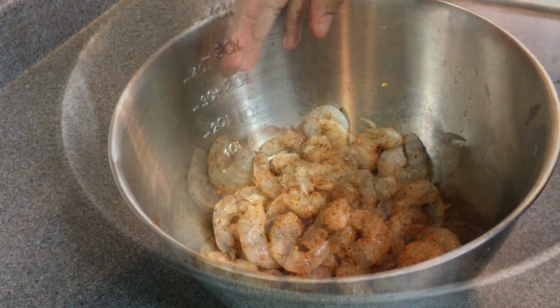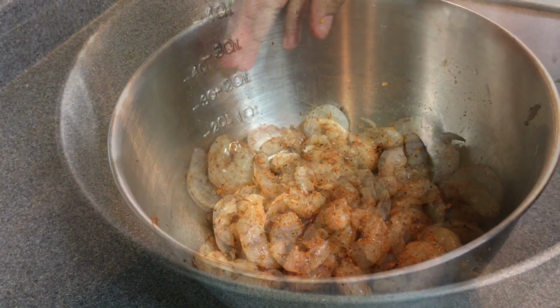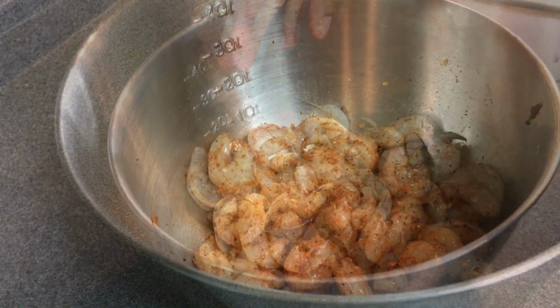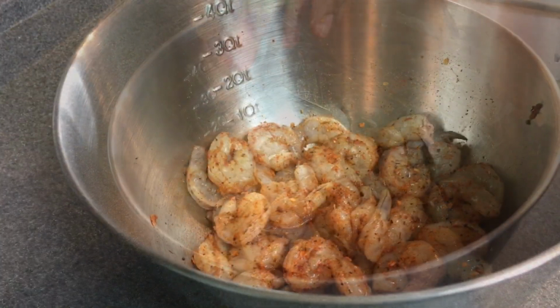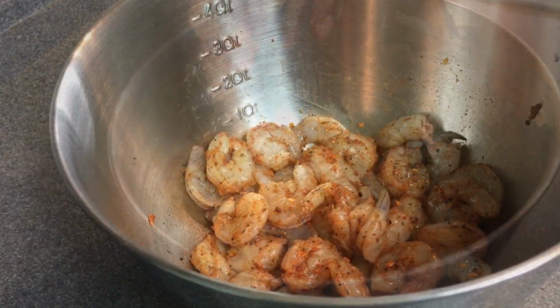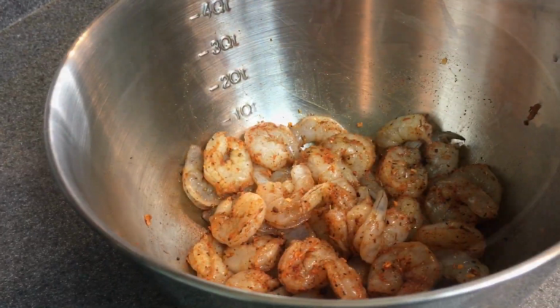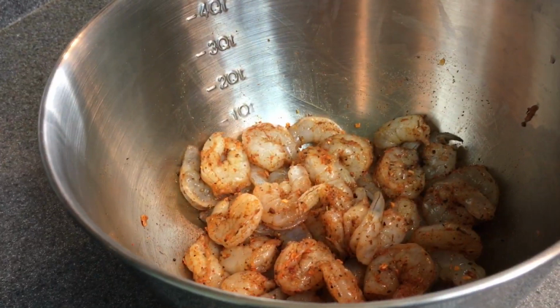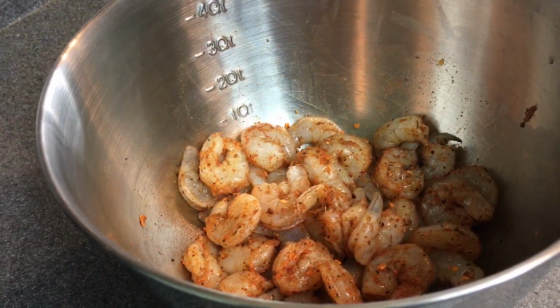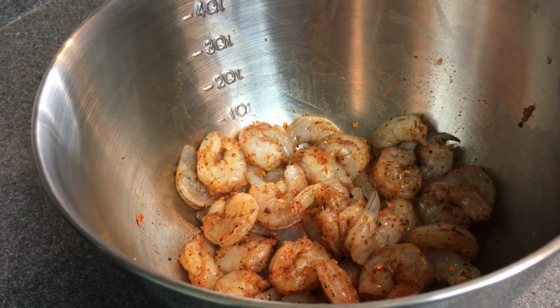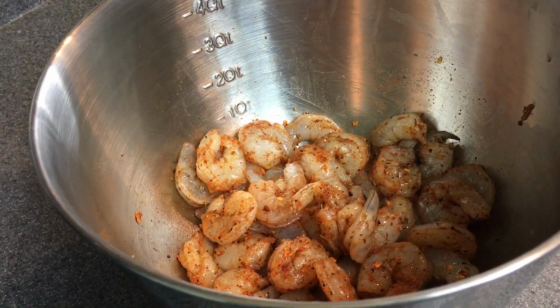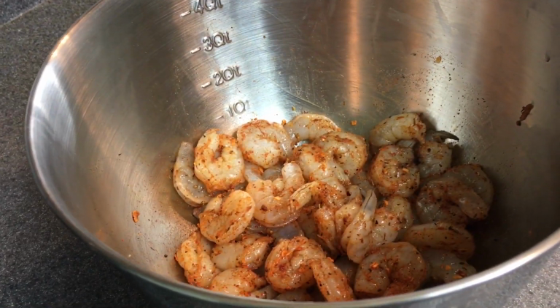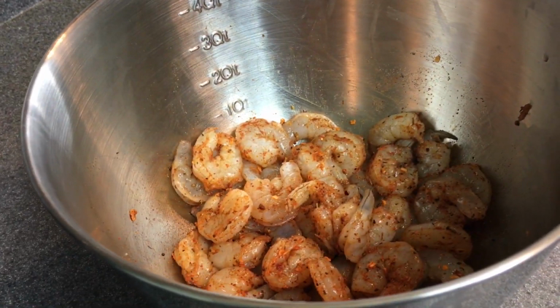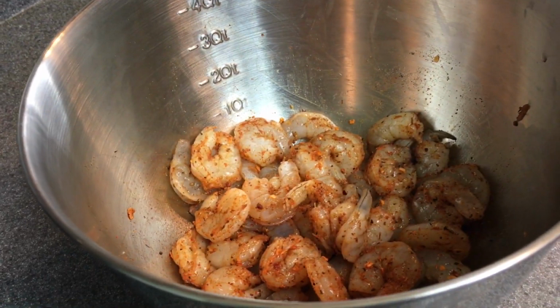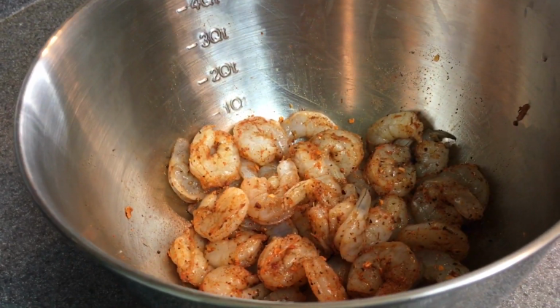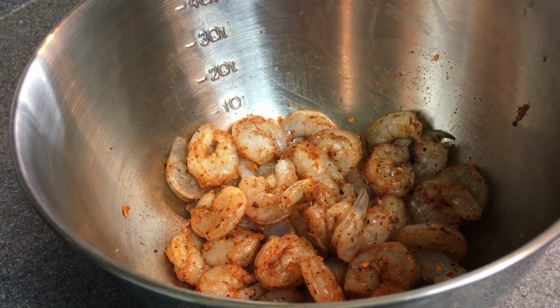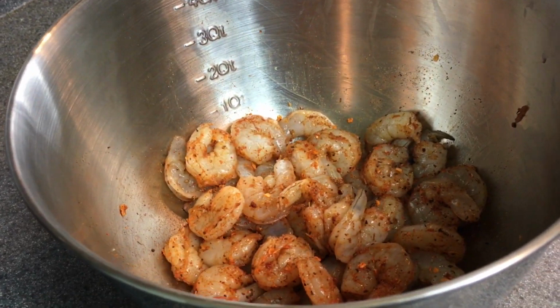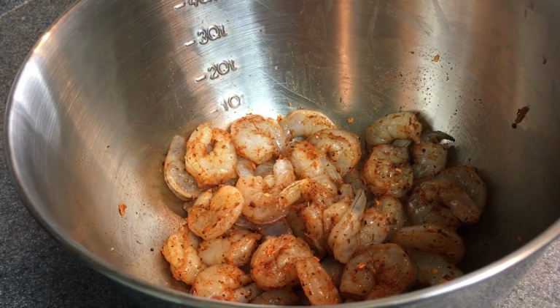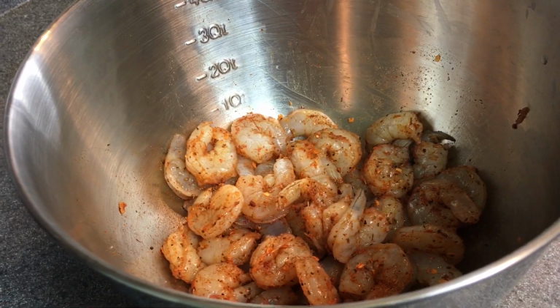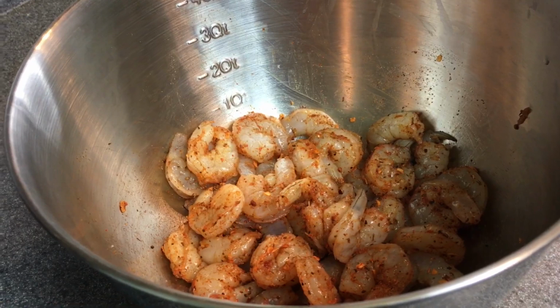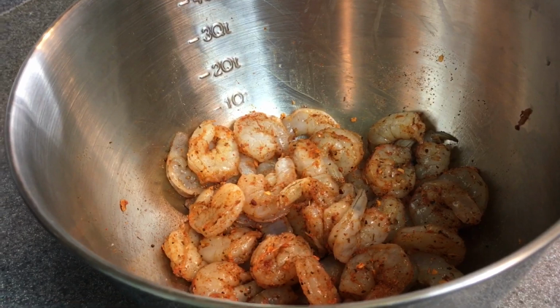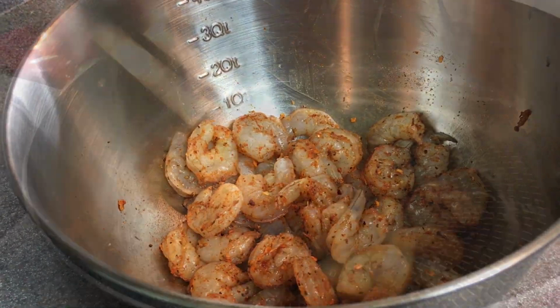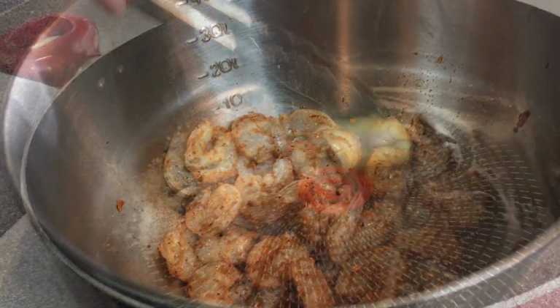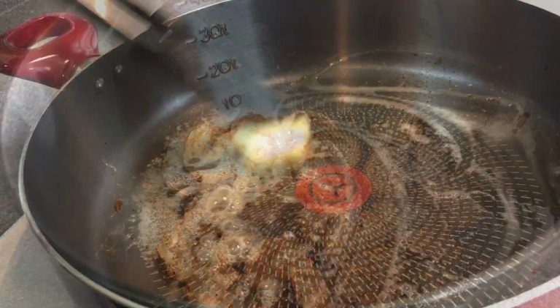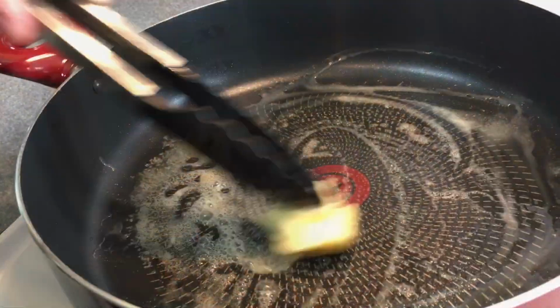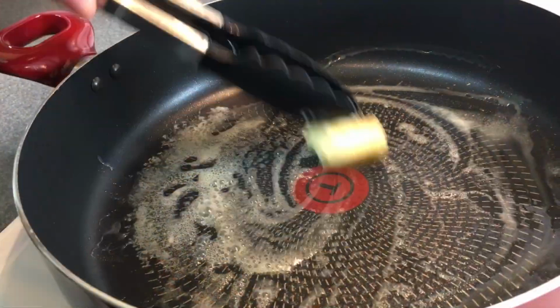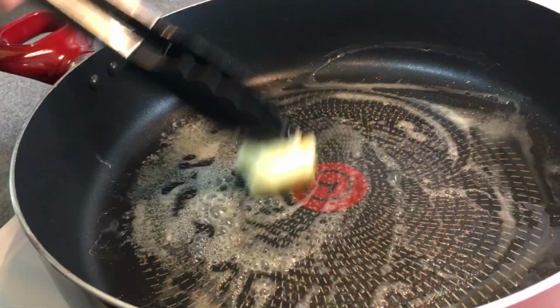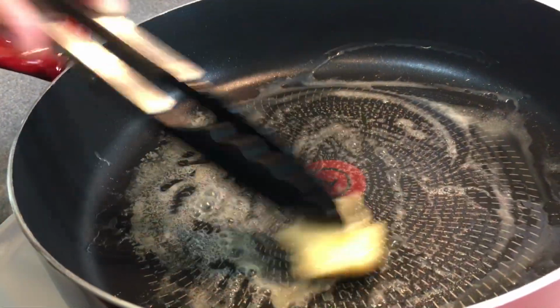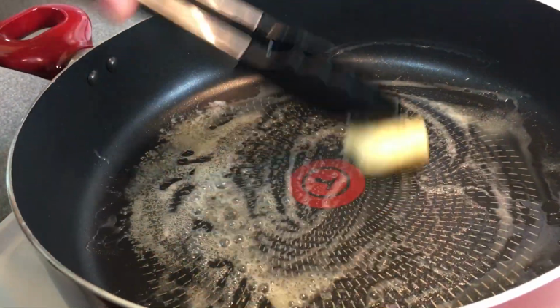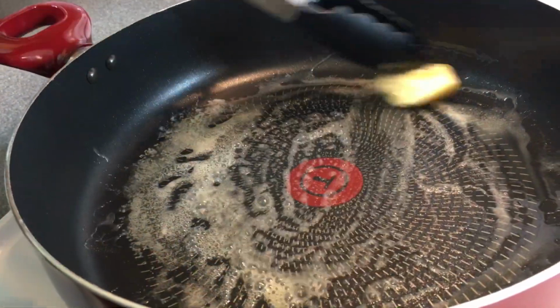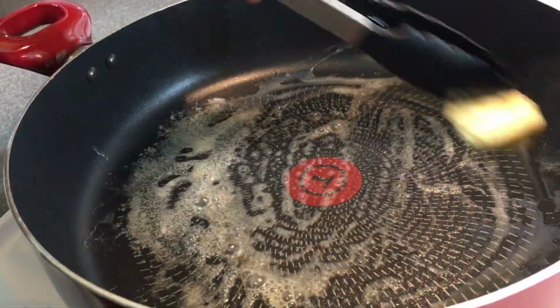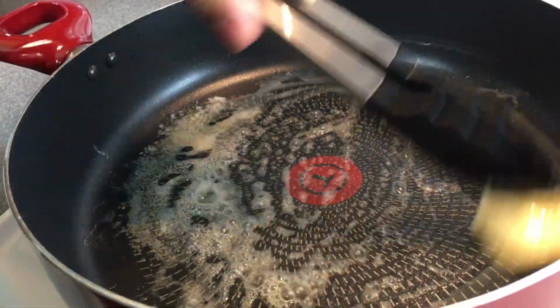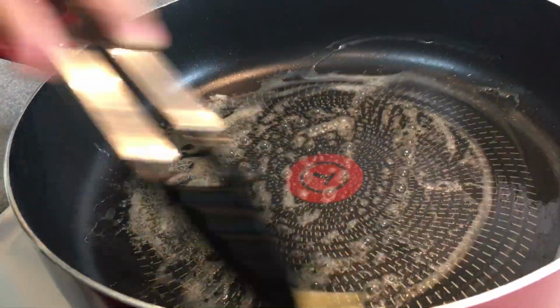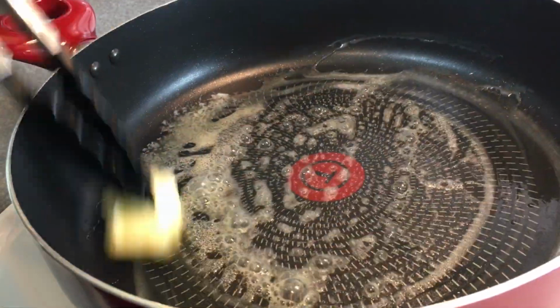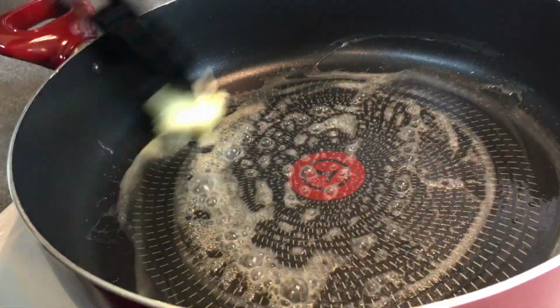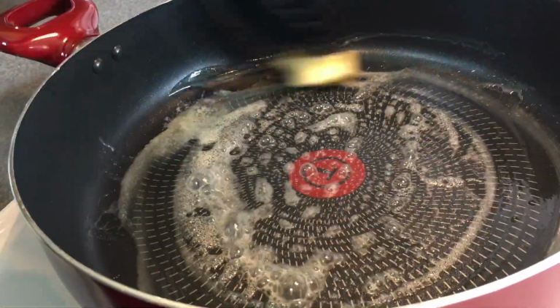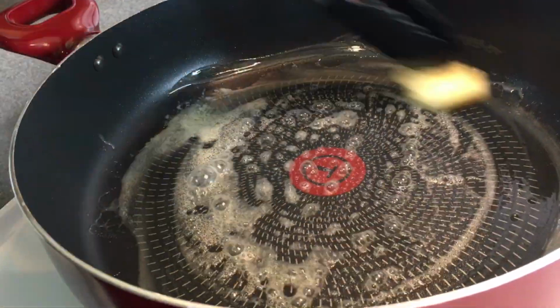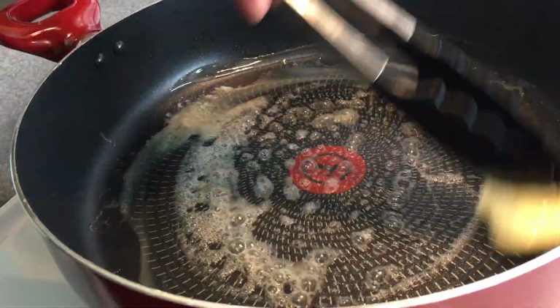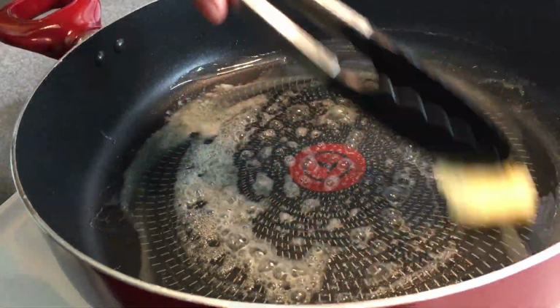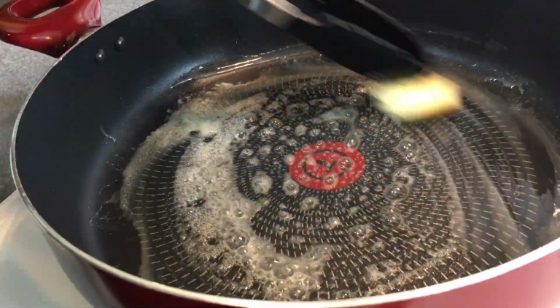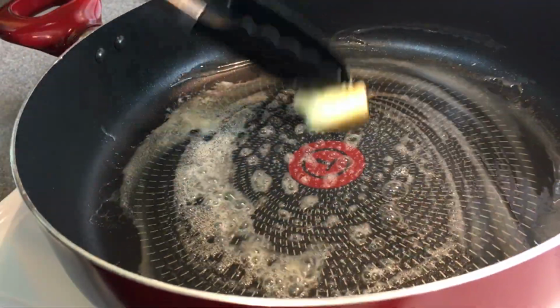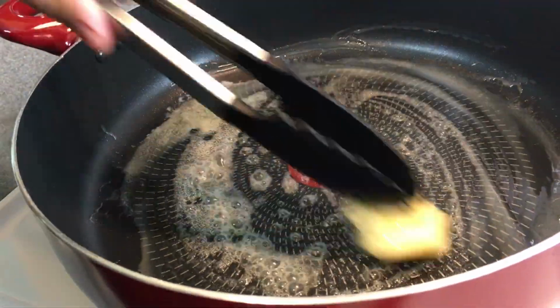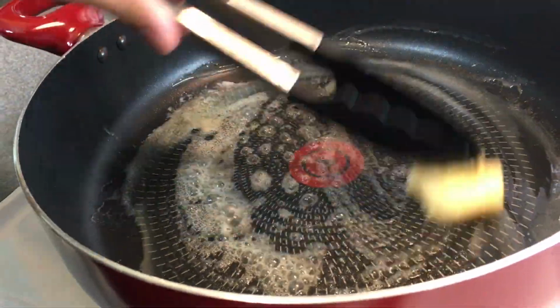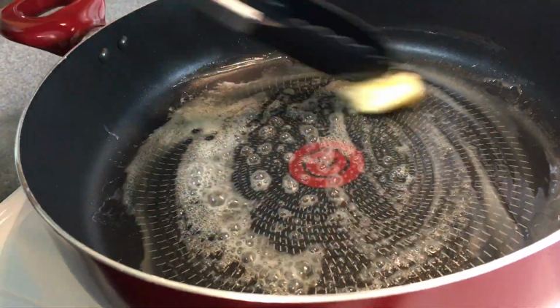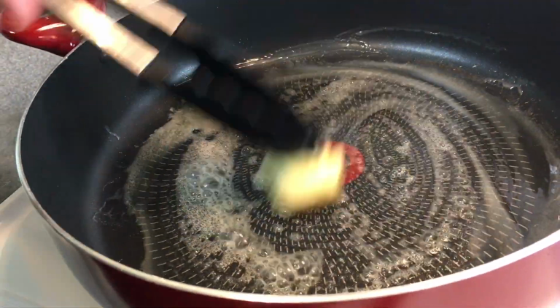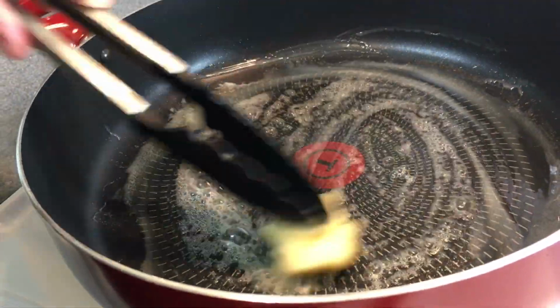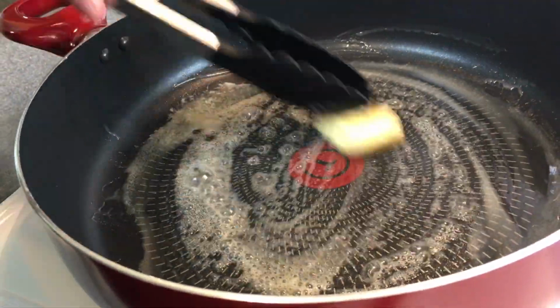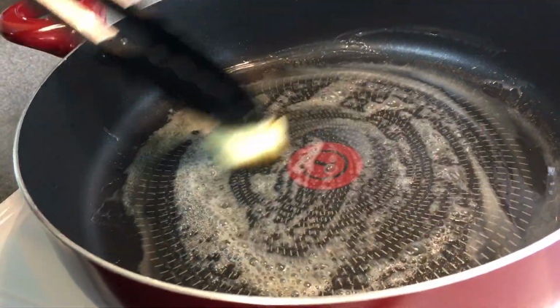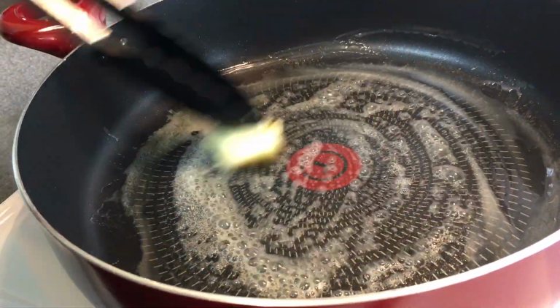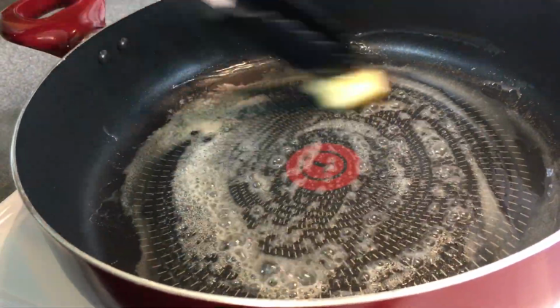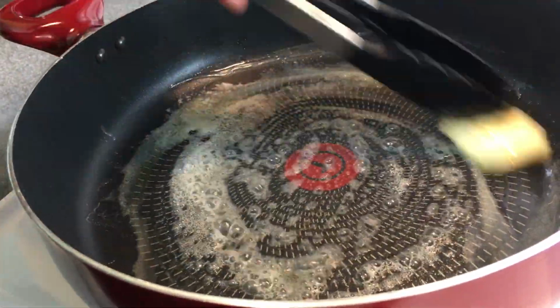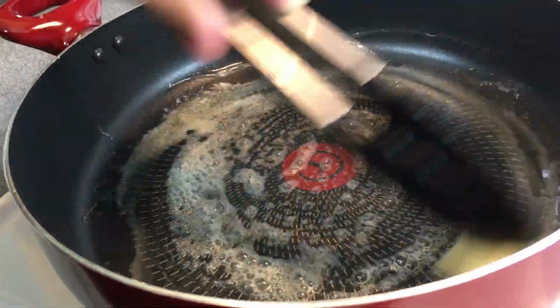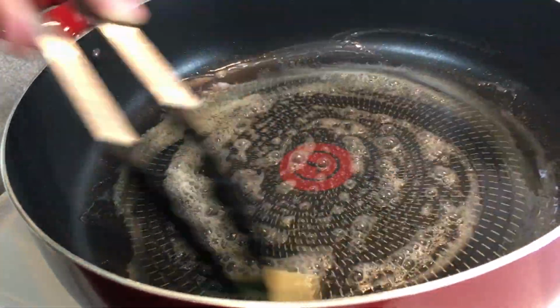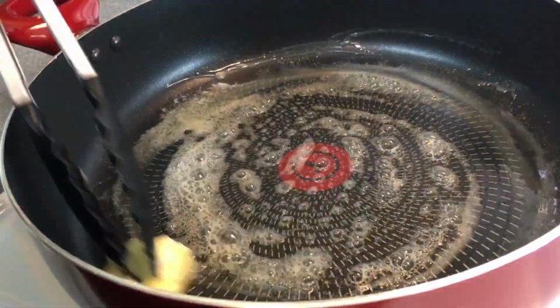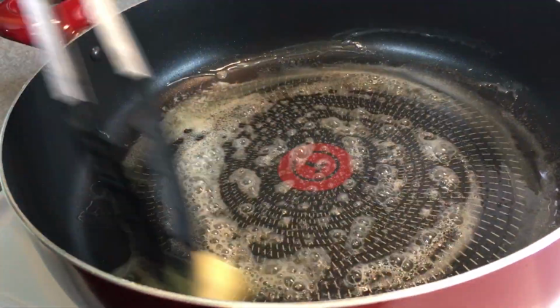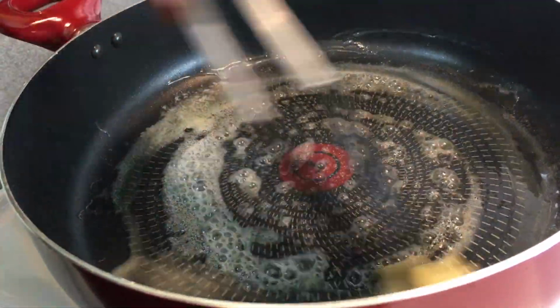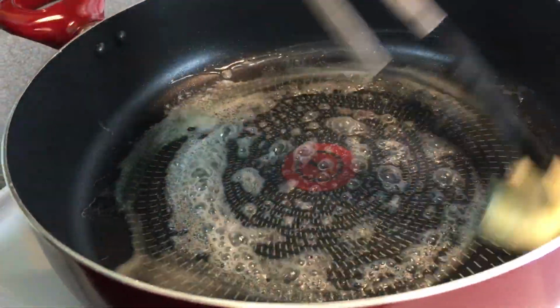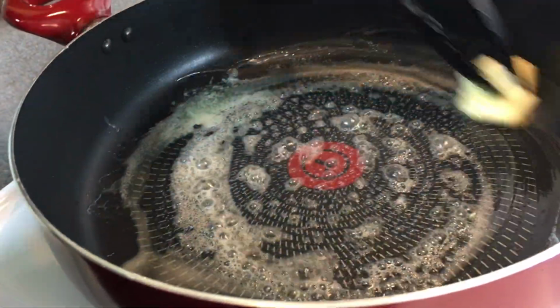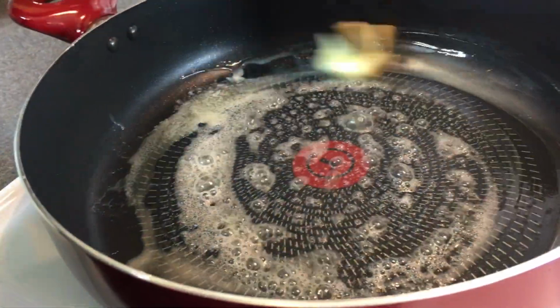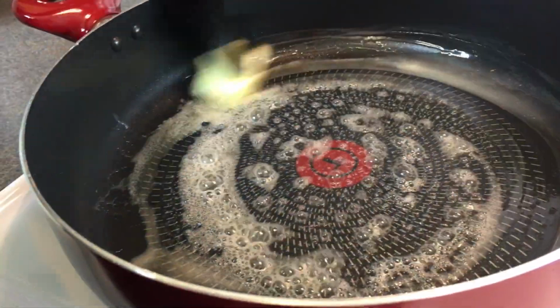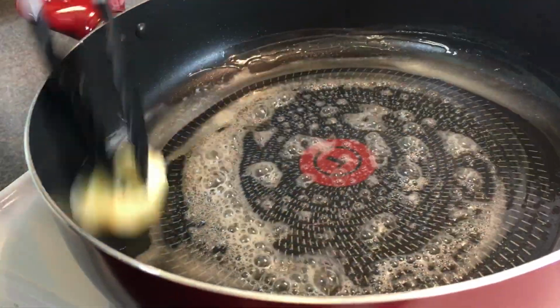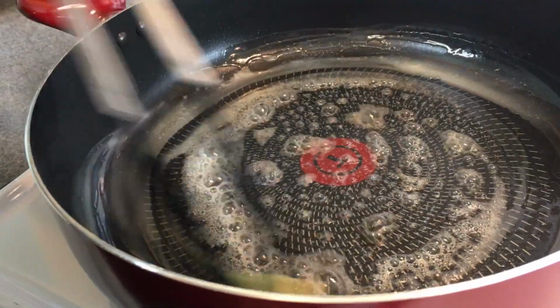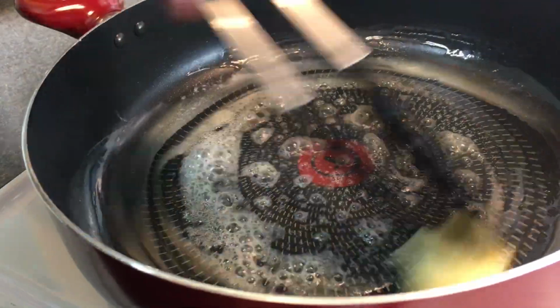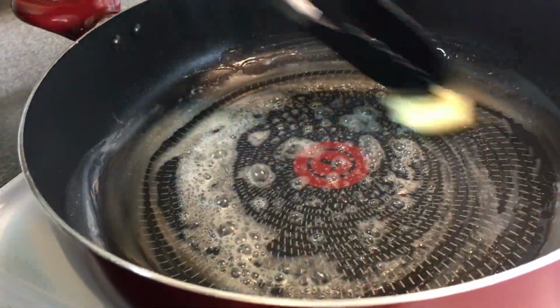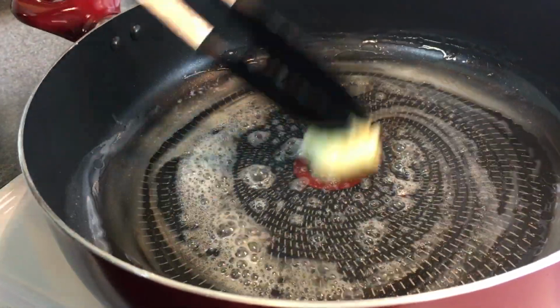Once the shrimp are all seasoned up, you want to go ahead and have your skillet on medium-high heat and melt two tablespoons of butter.